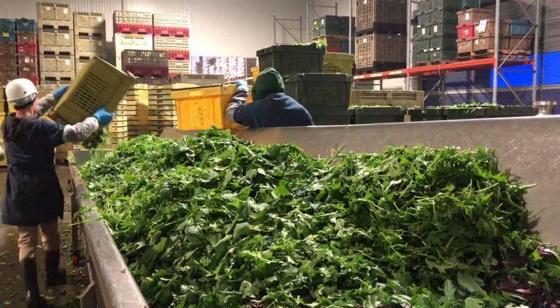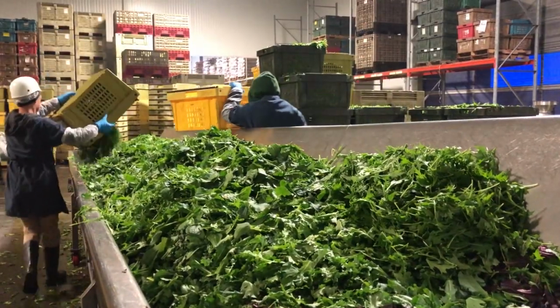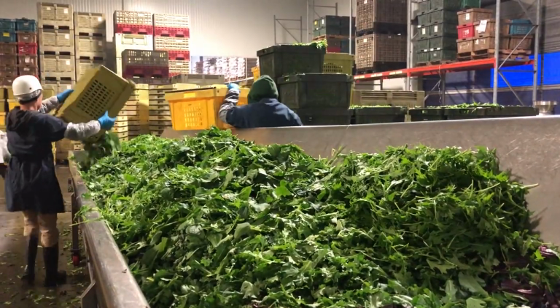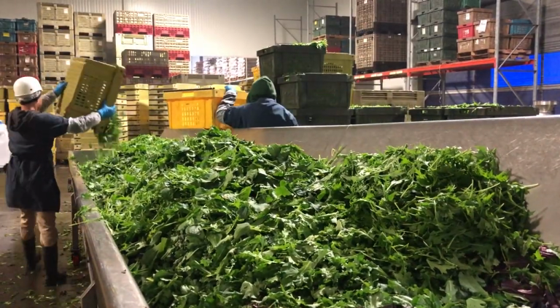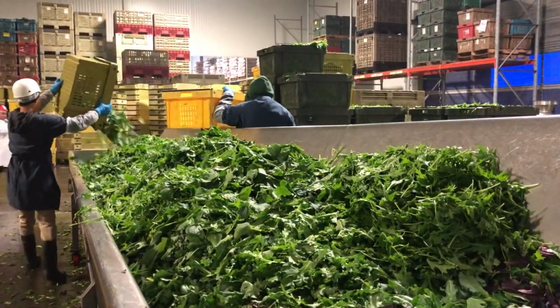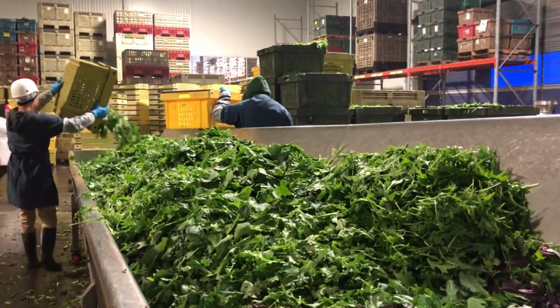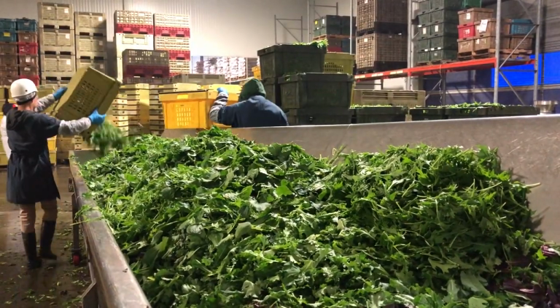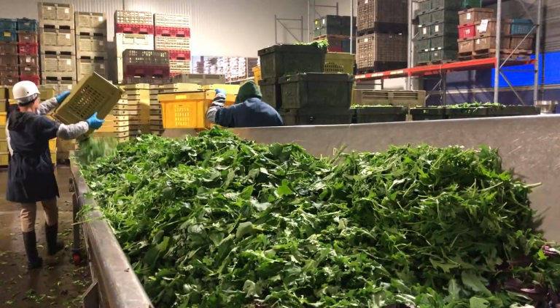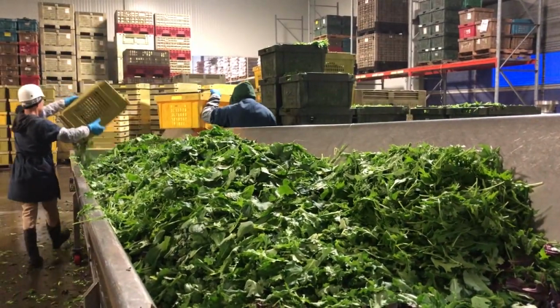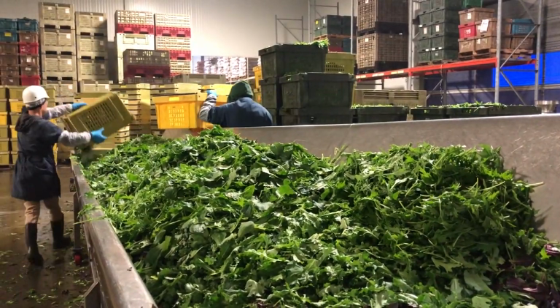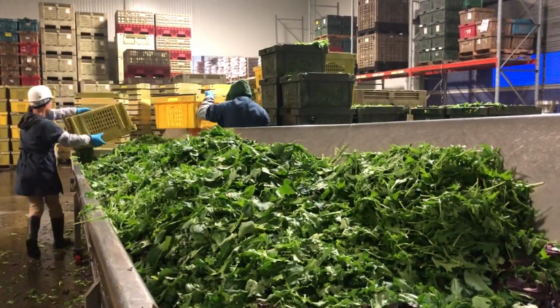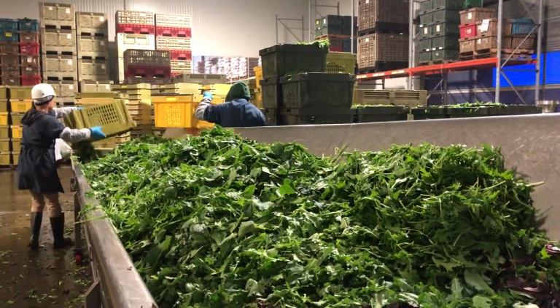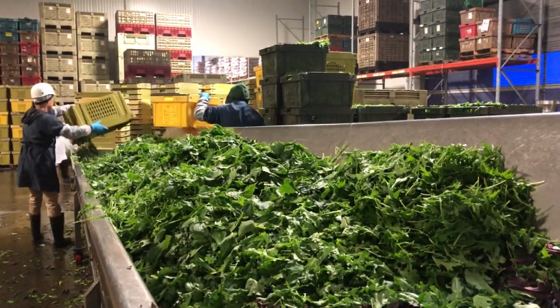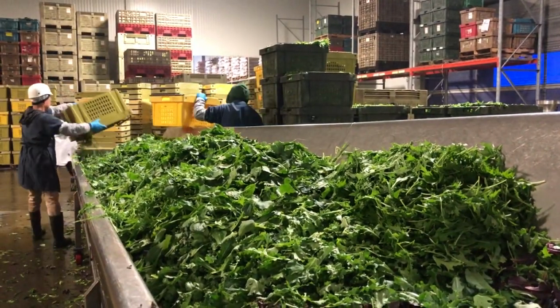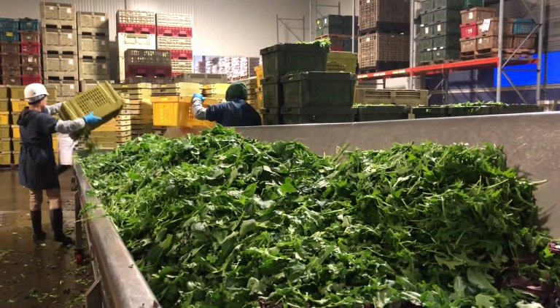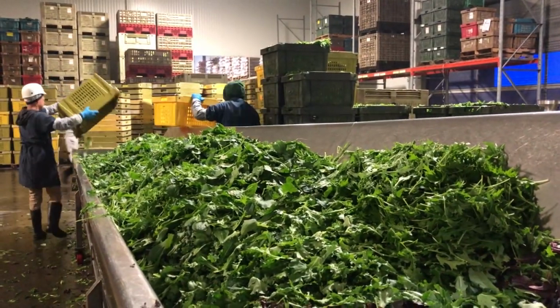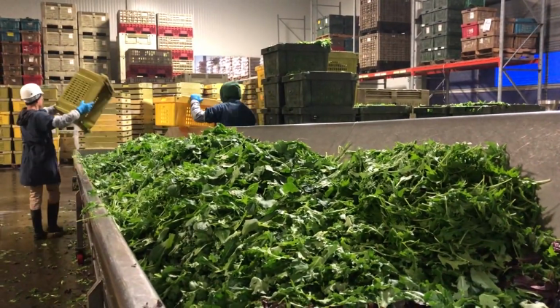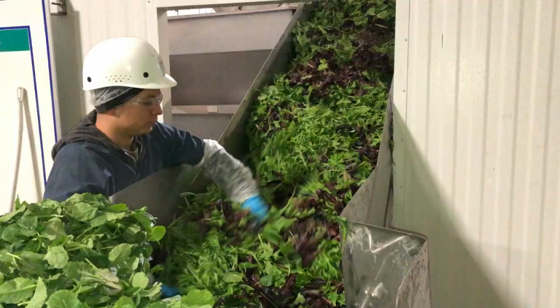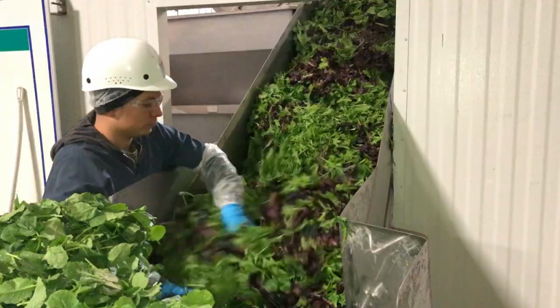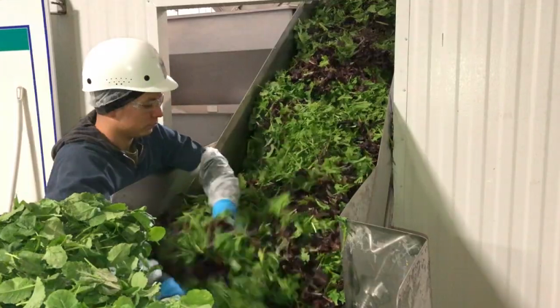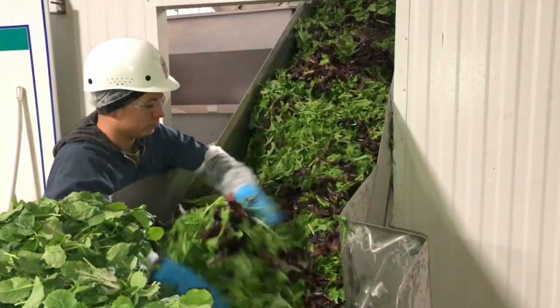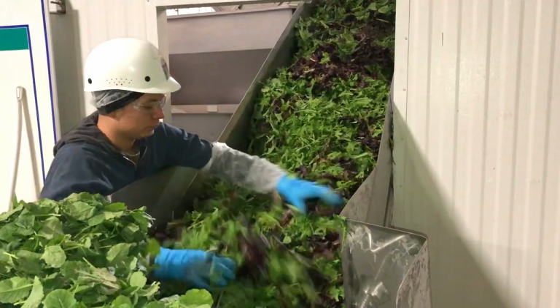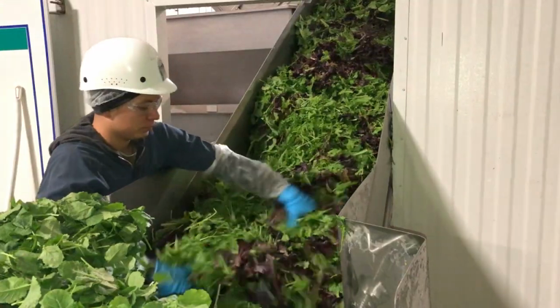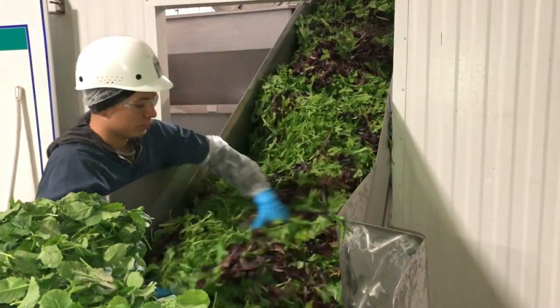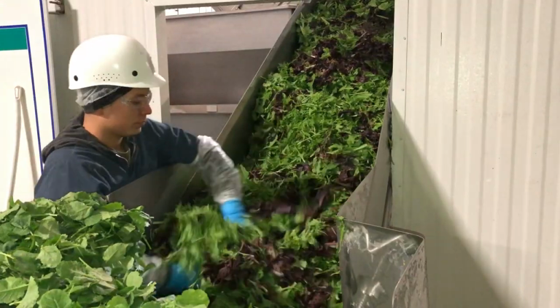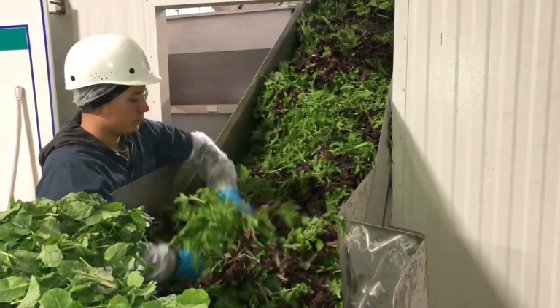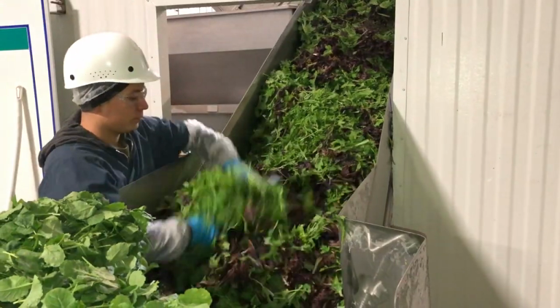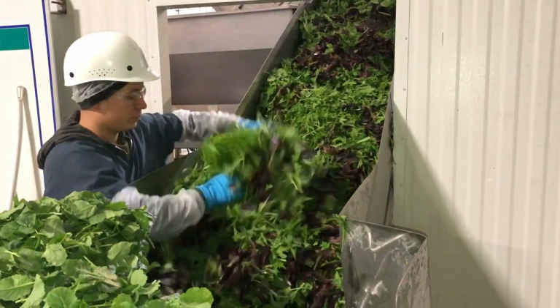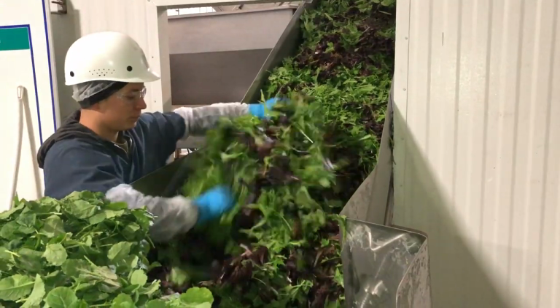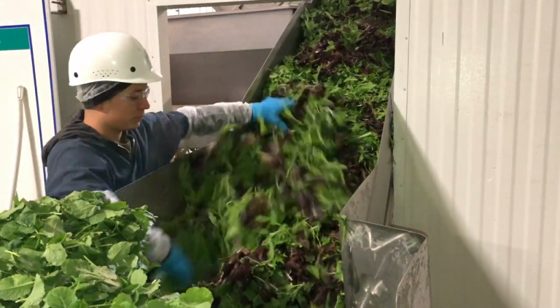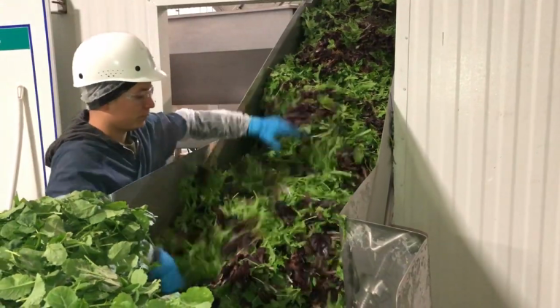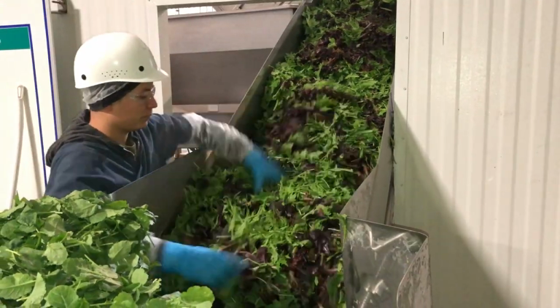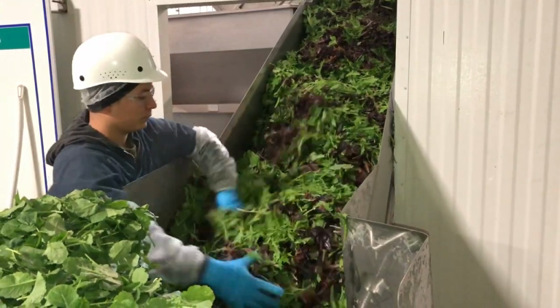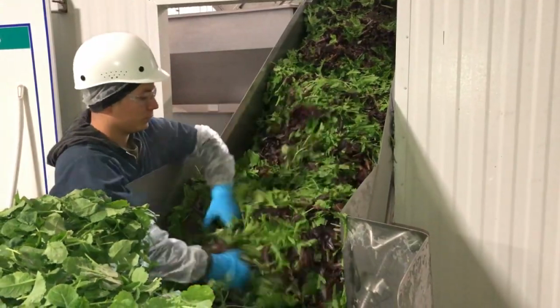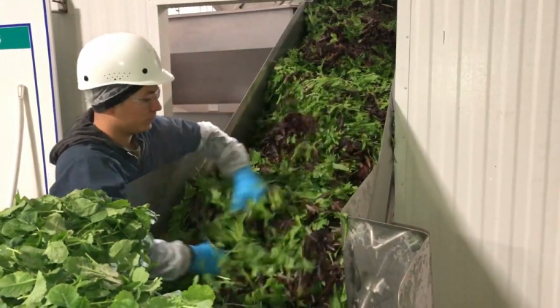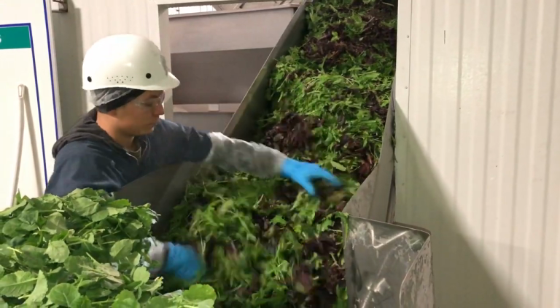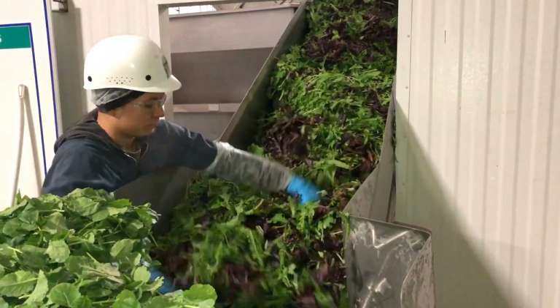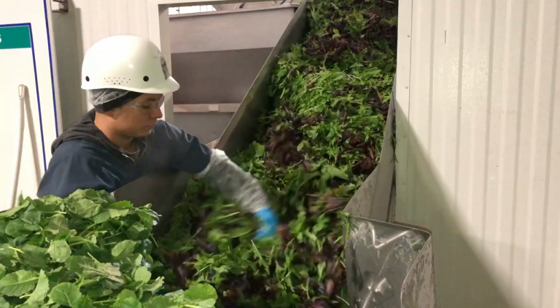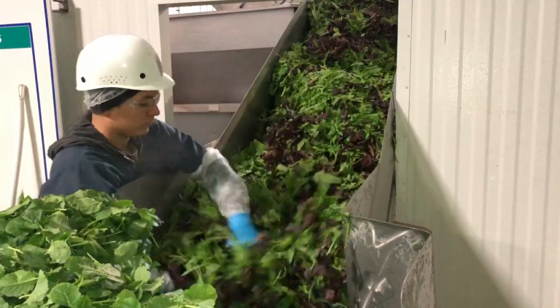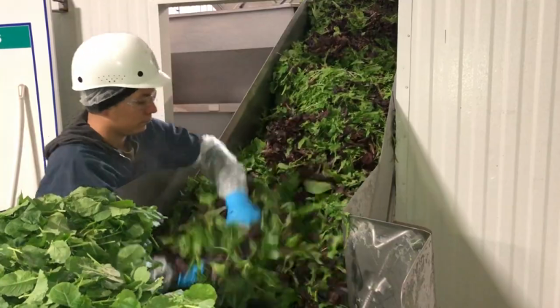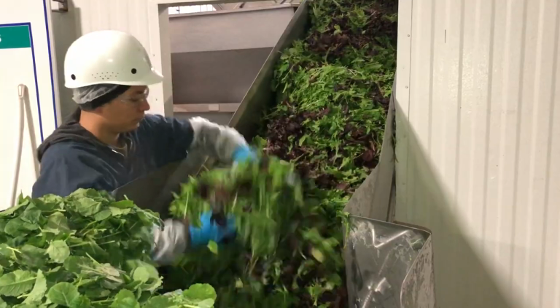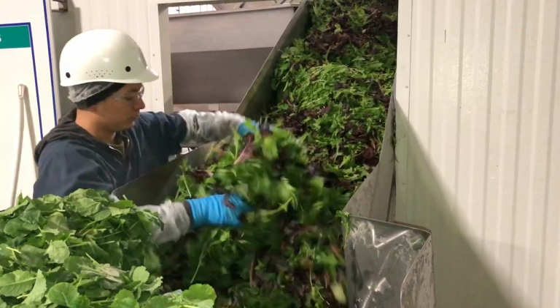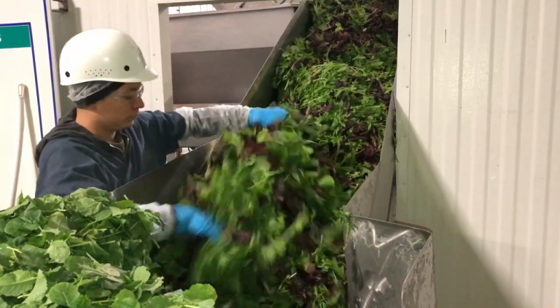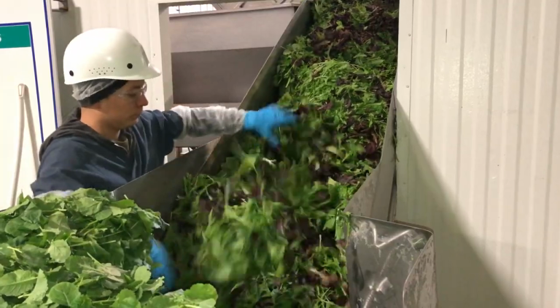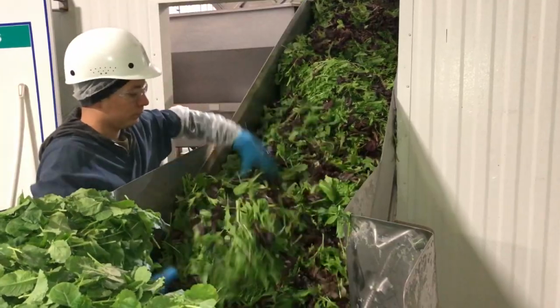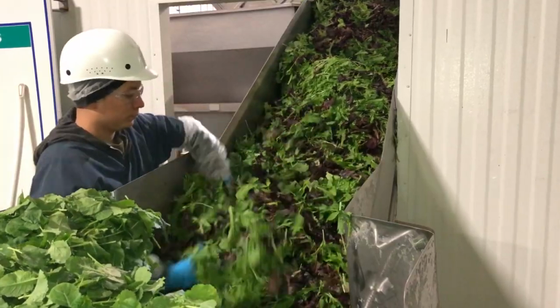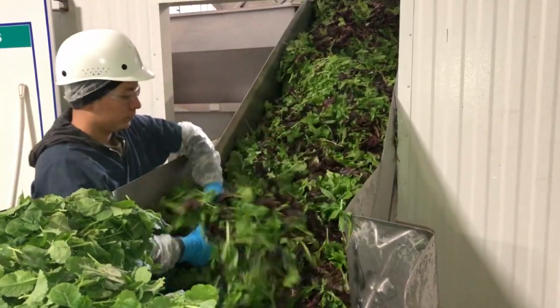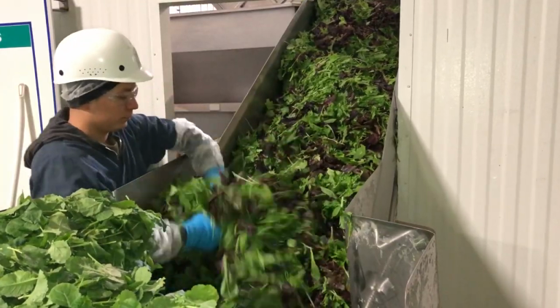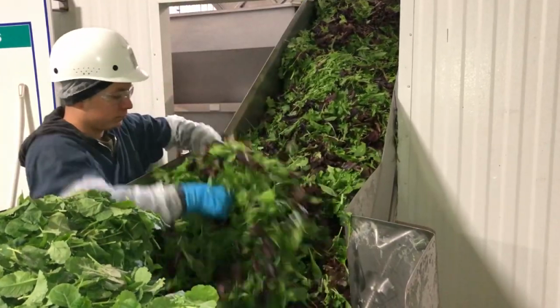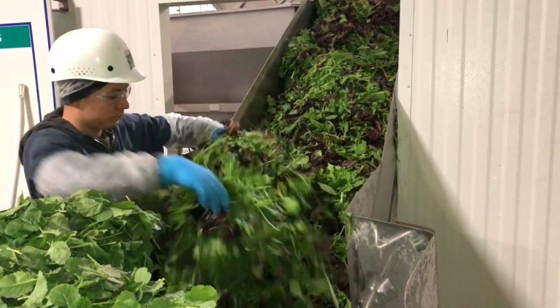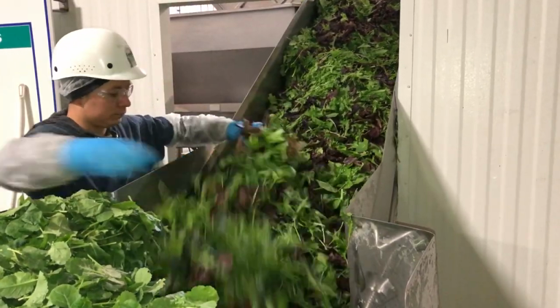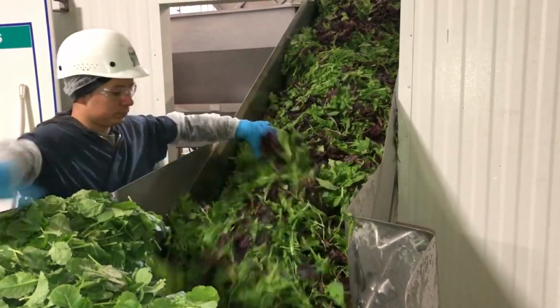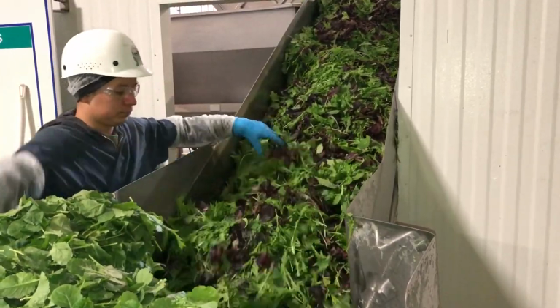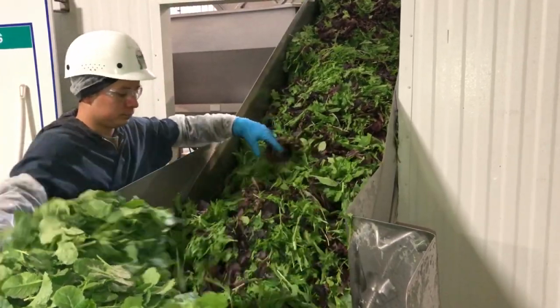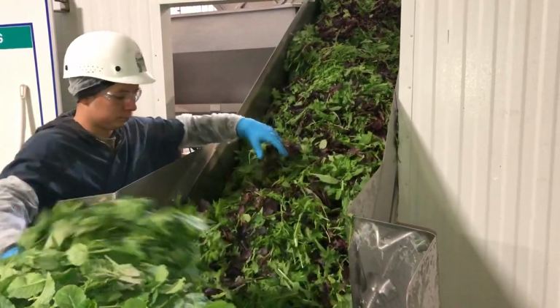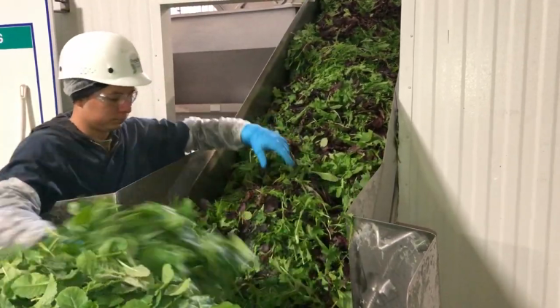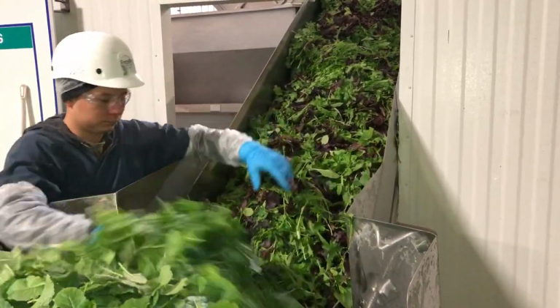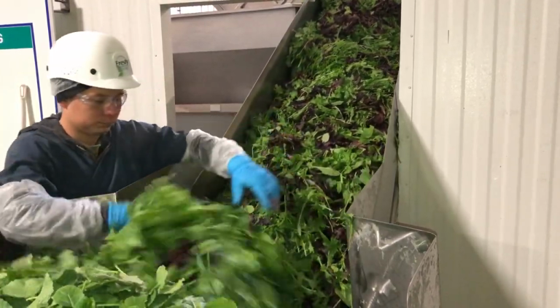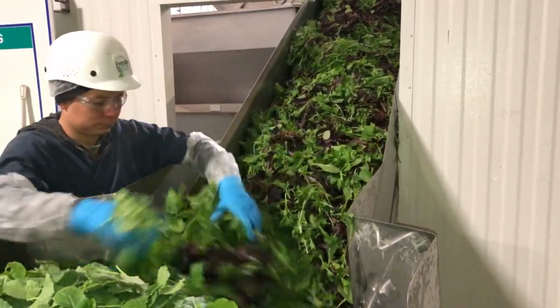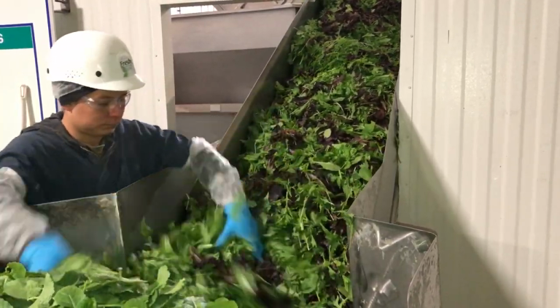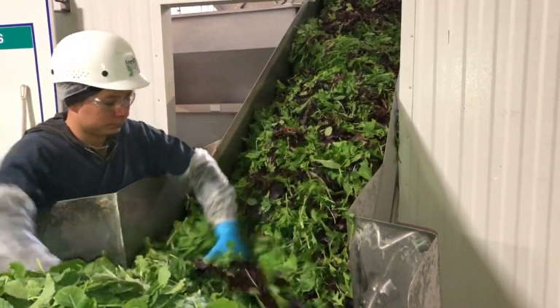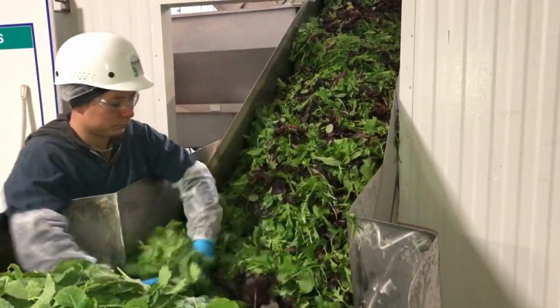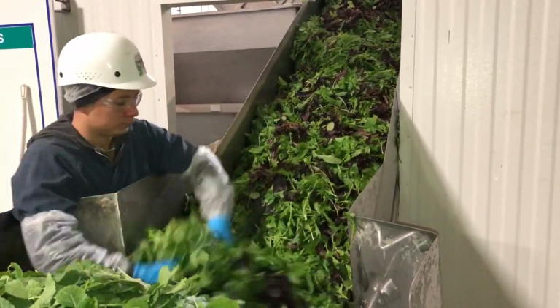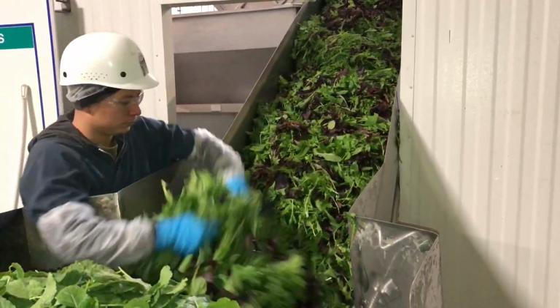After all of the lettuce has been poured out and mixed manually, the lettuce mixture moves into the next room and proceeds on the conveyor line.